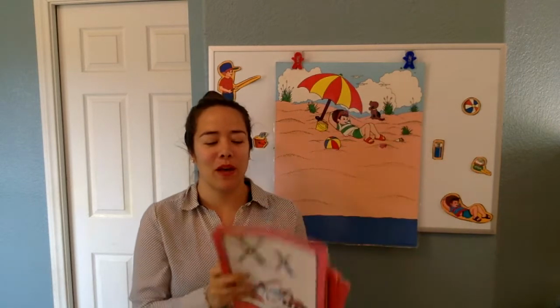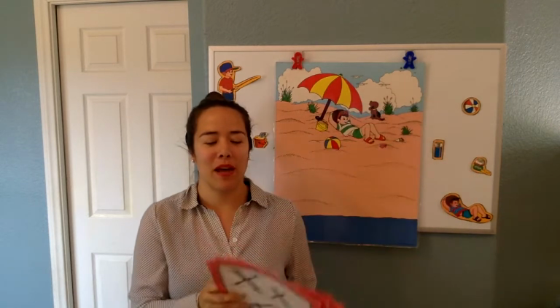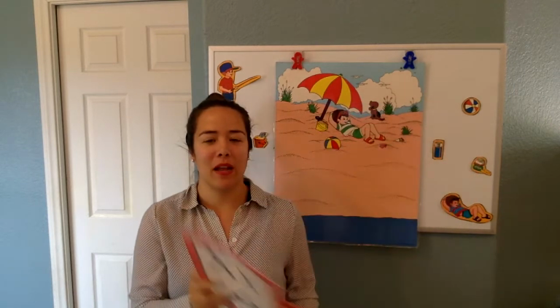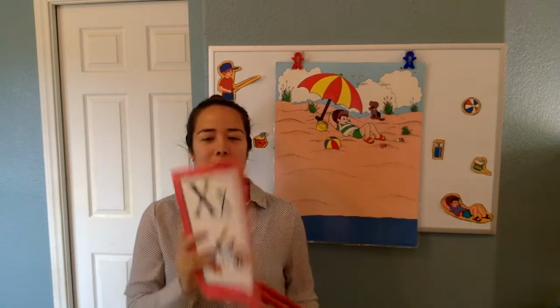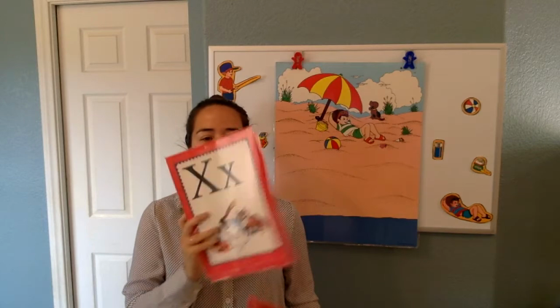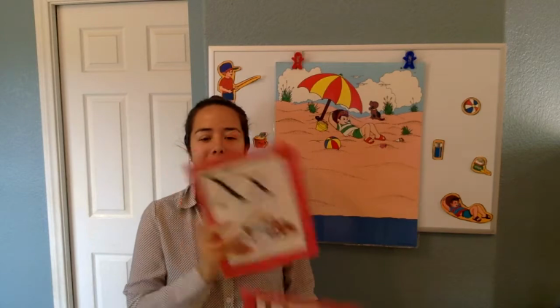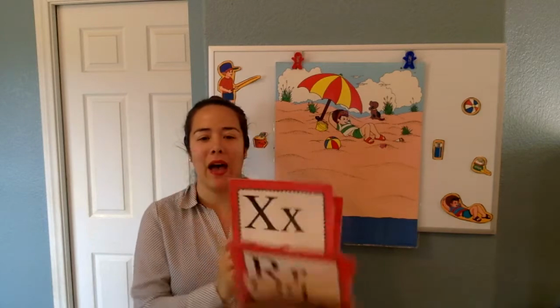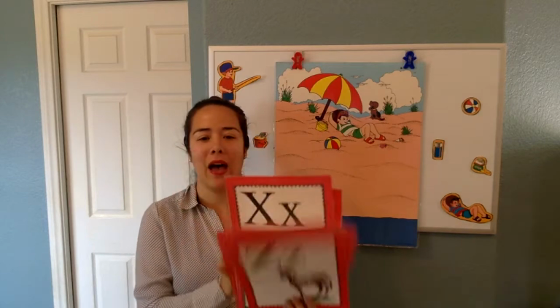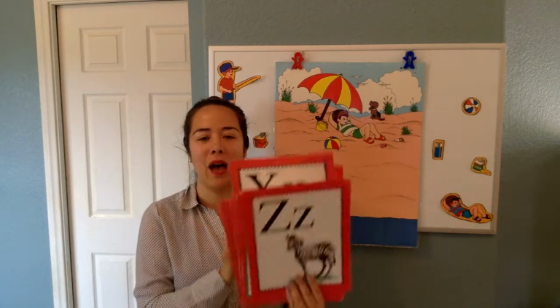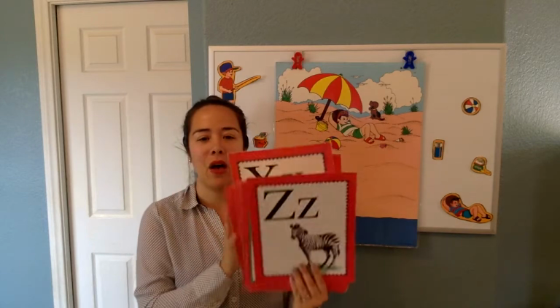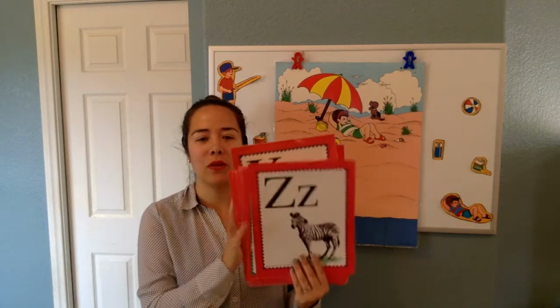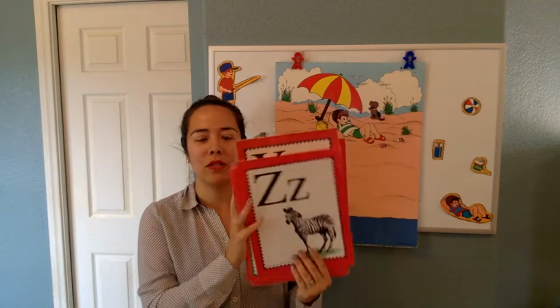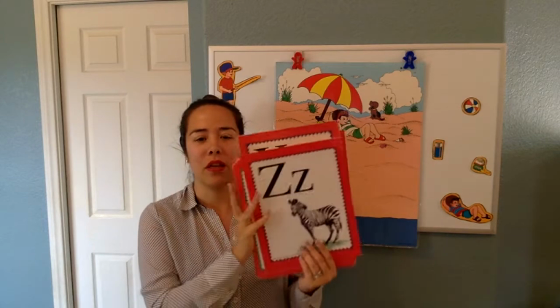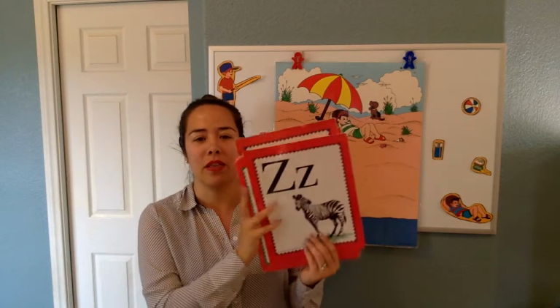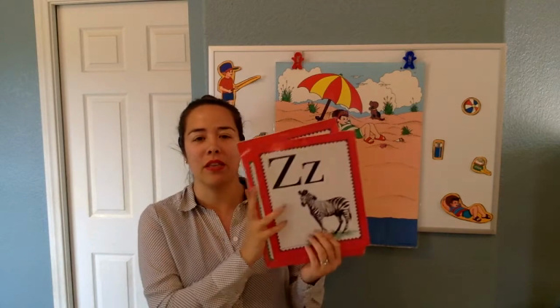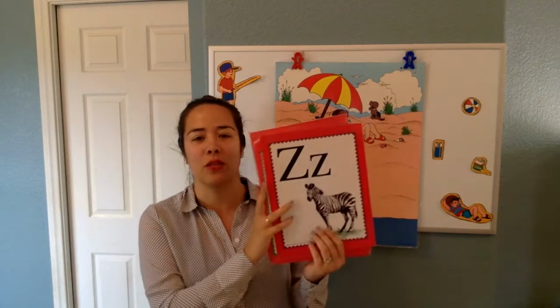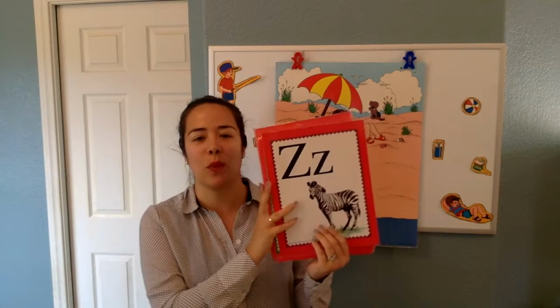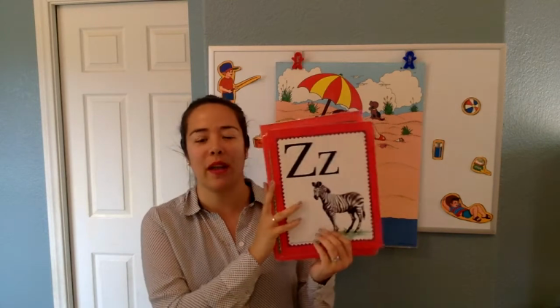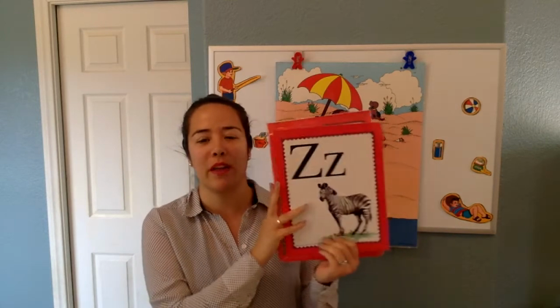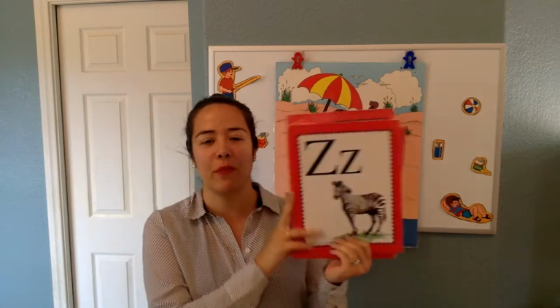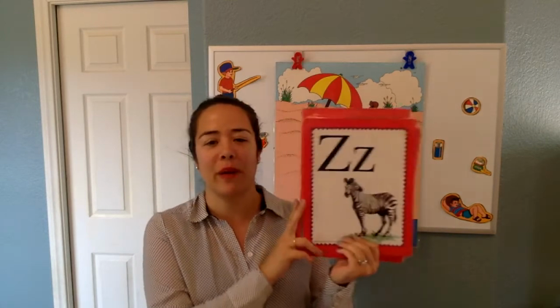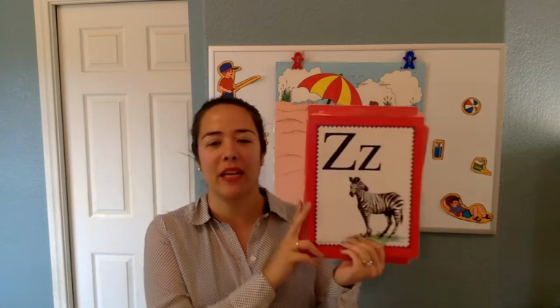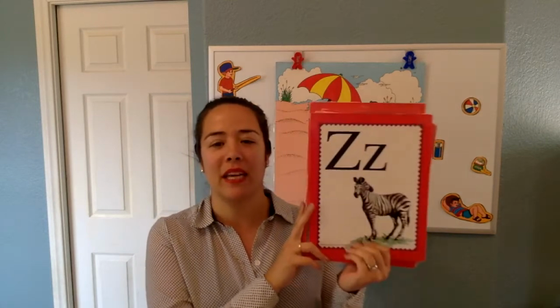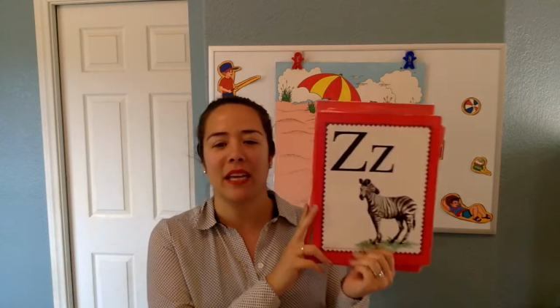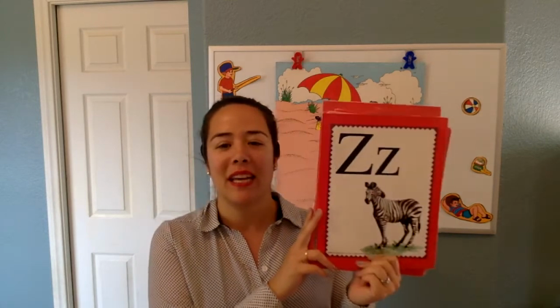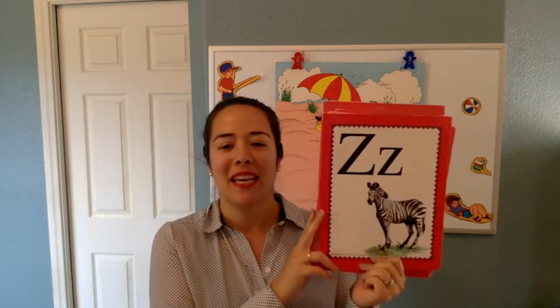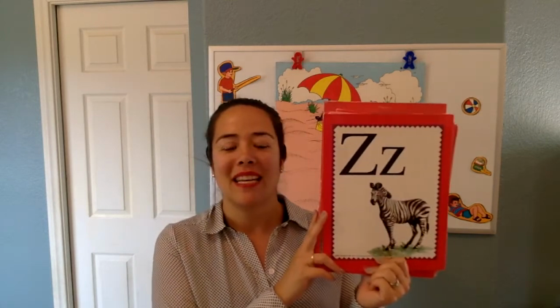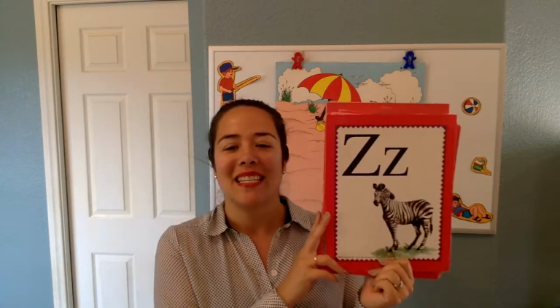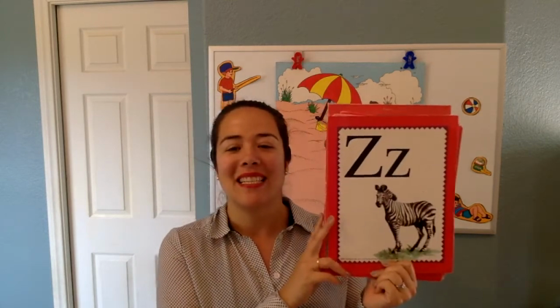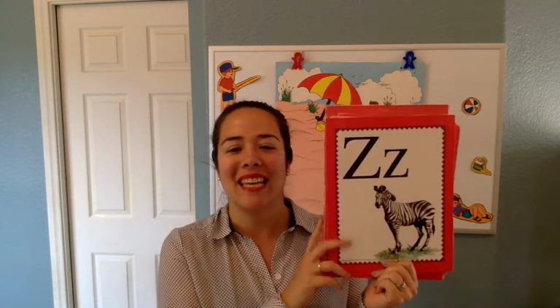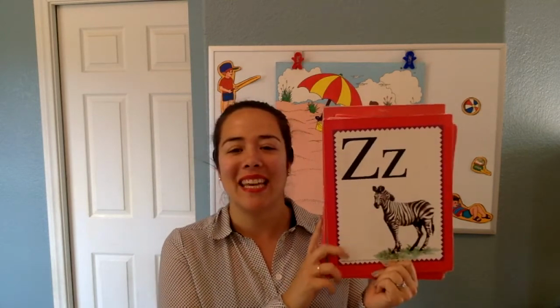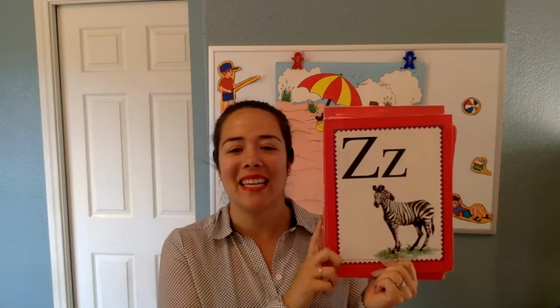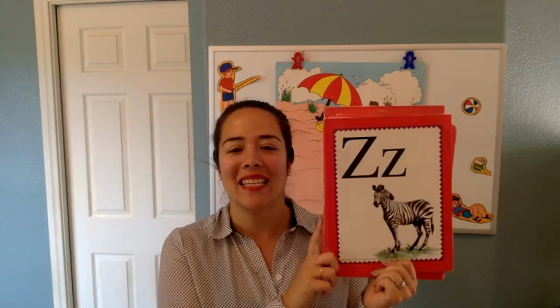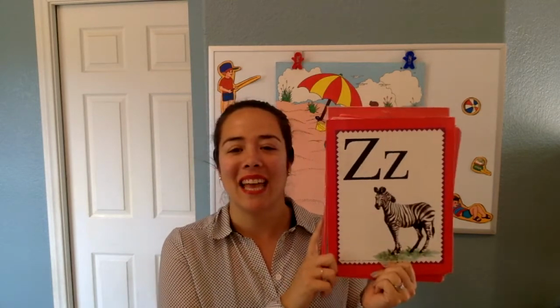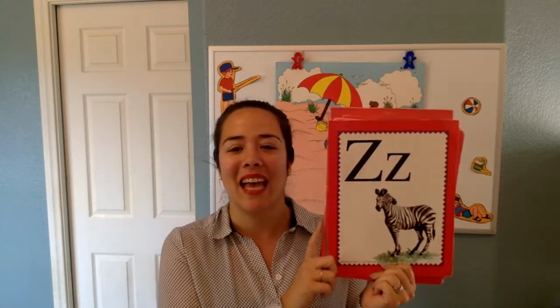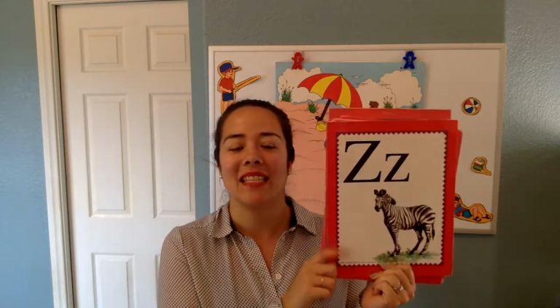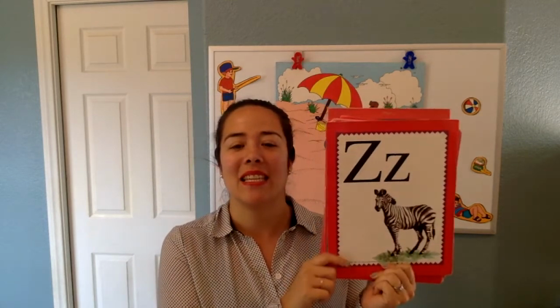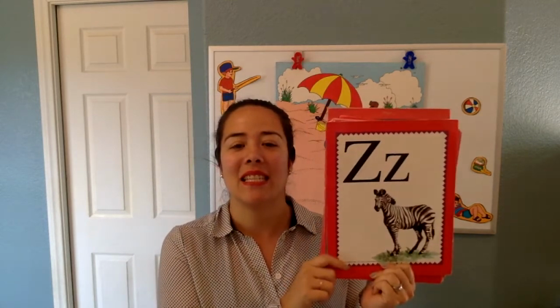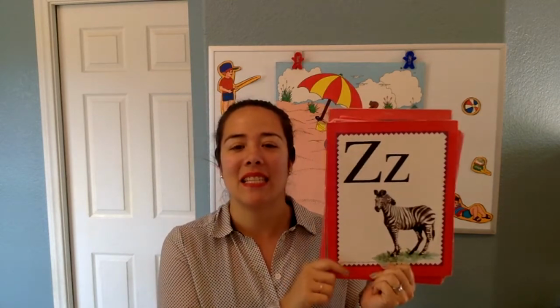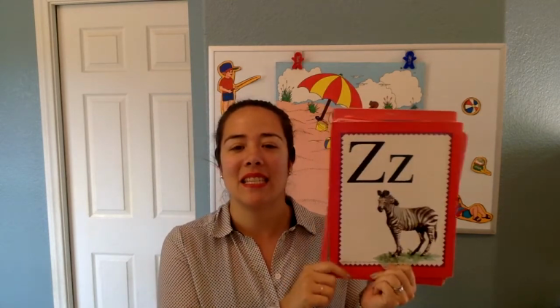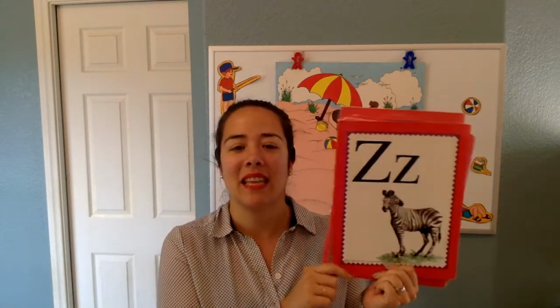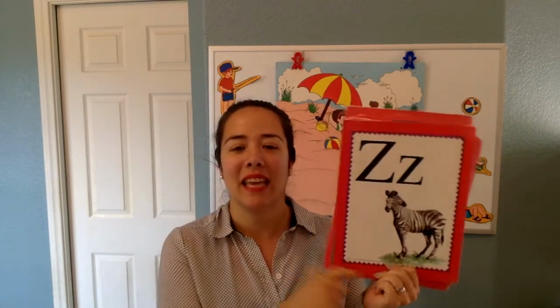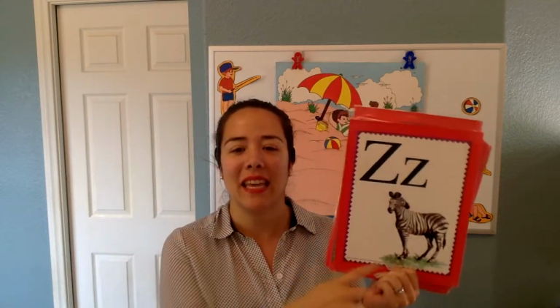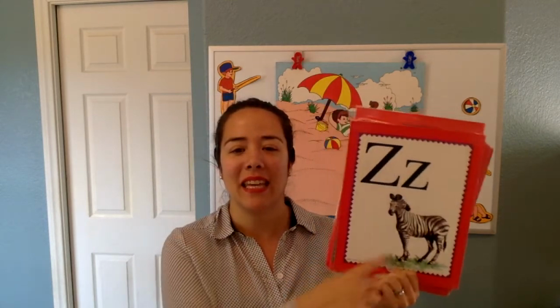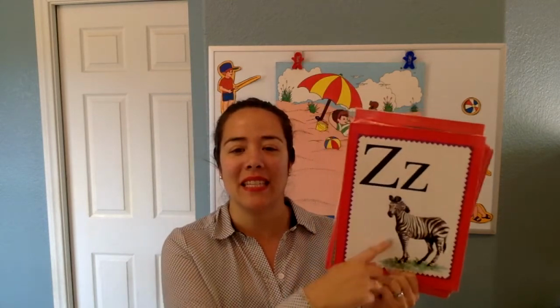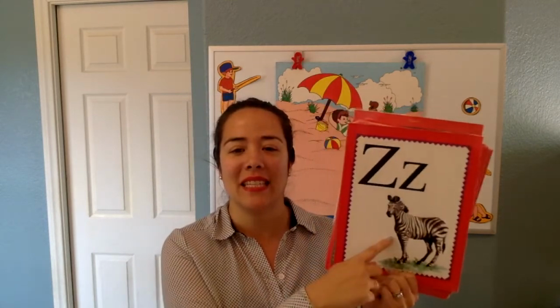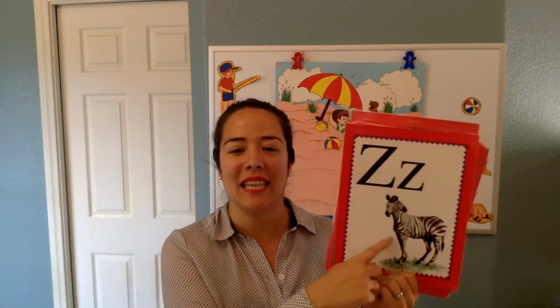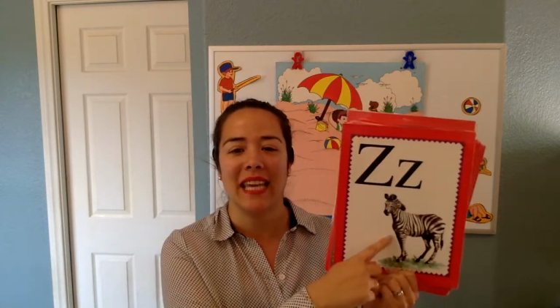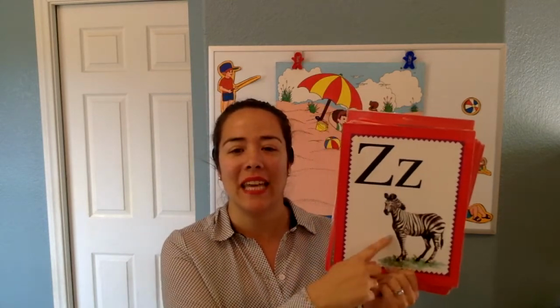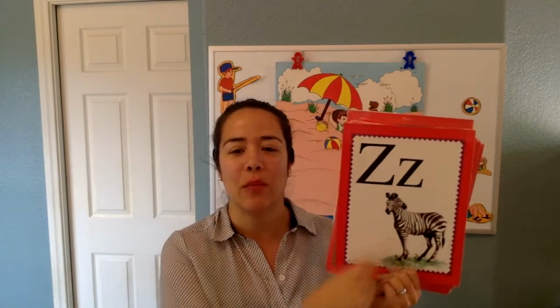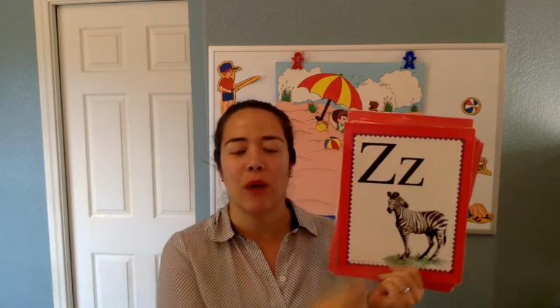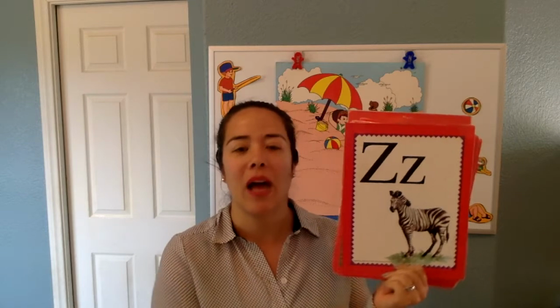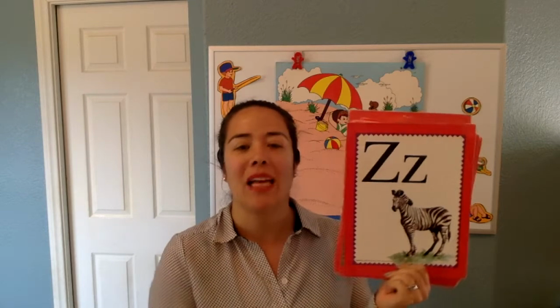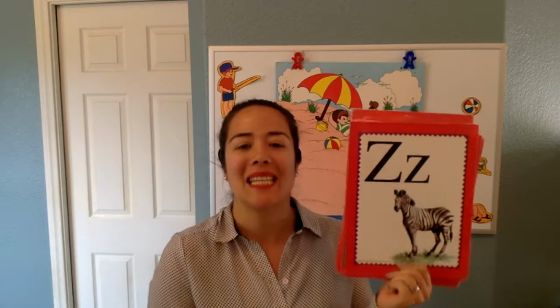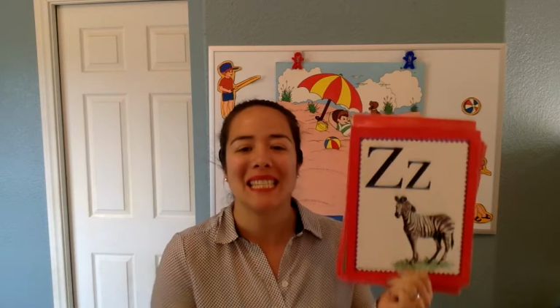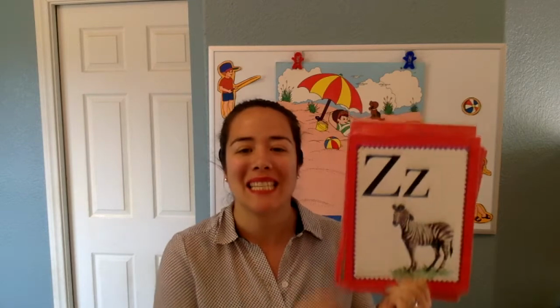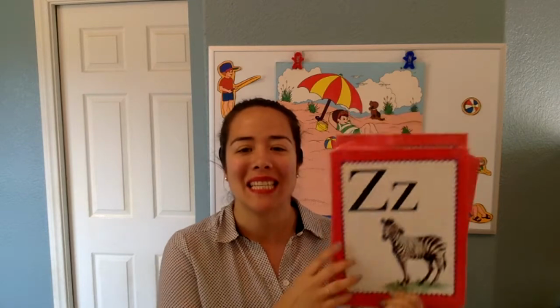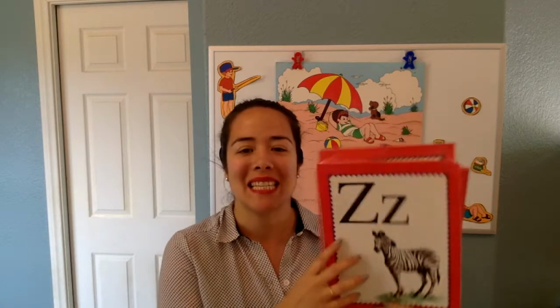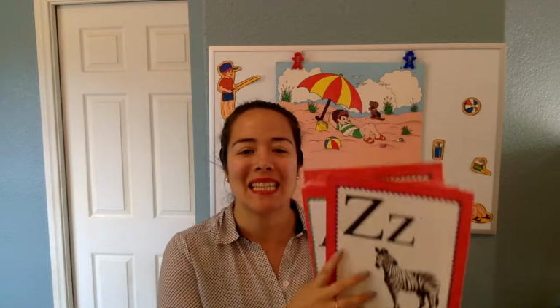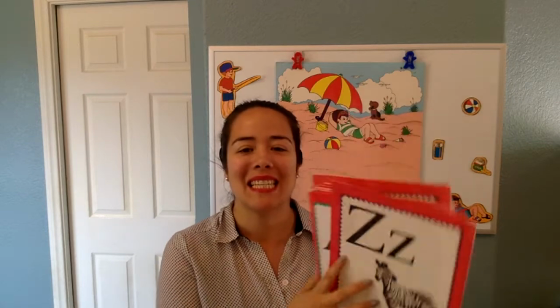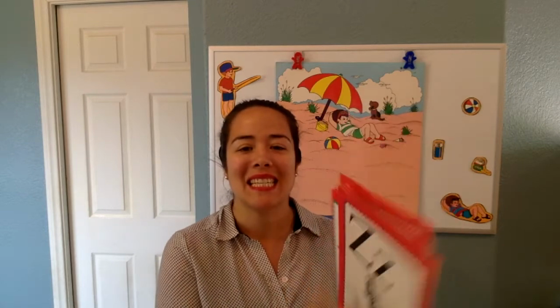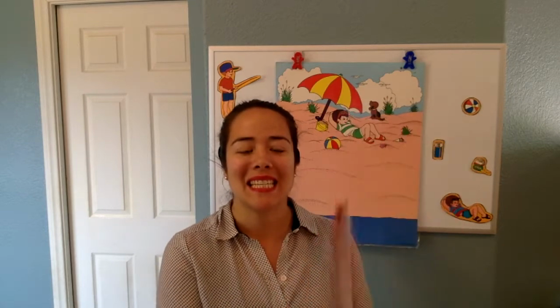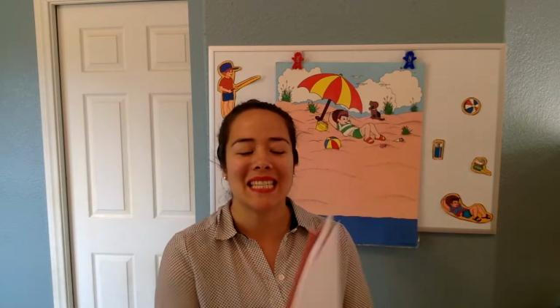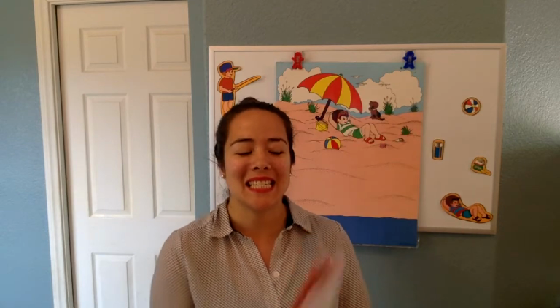What about this one, everybody? Z says Z in zebra. Z, Z, Z.